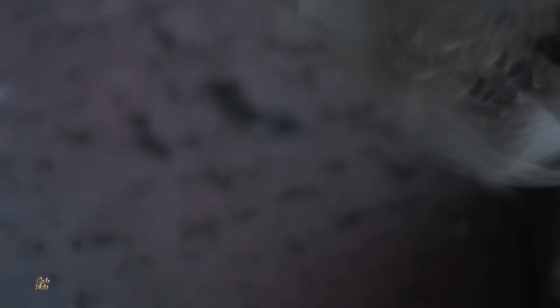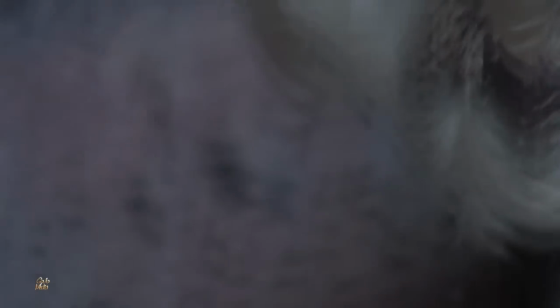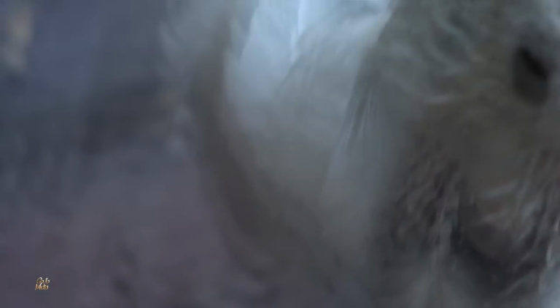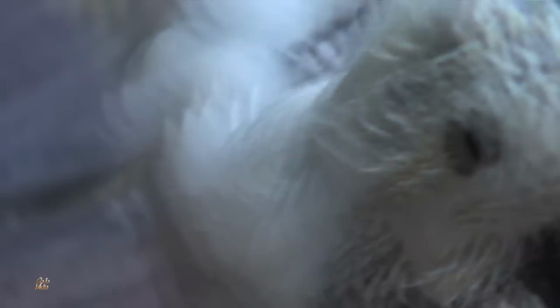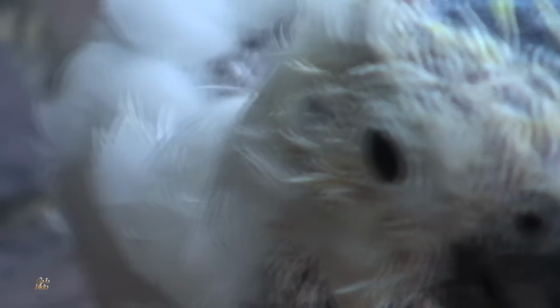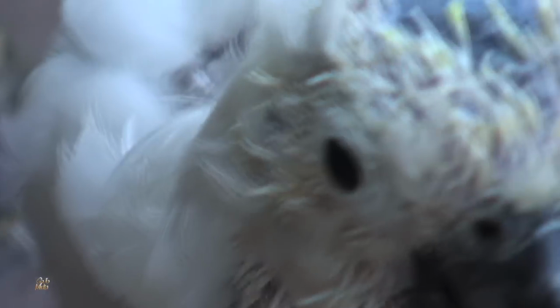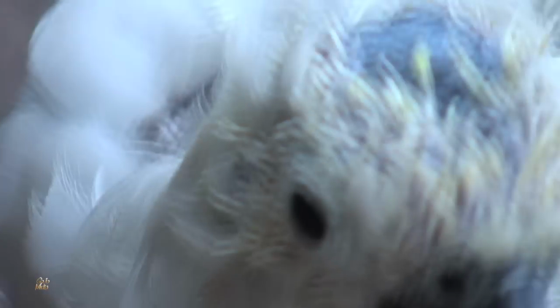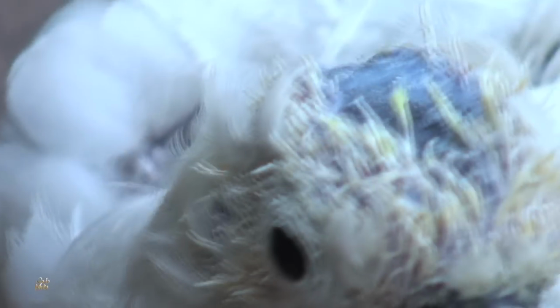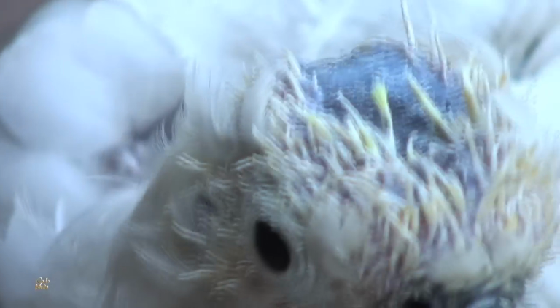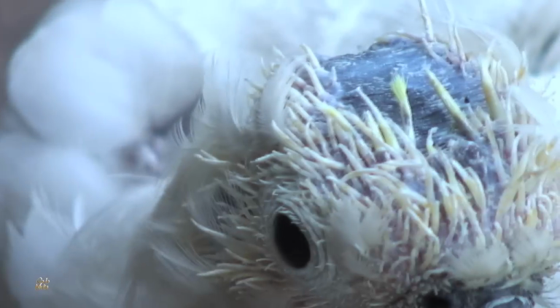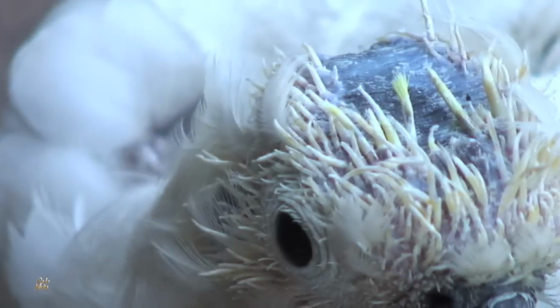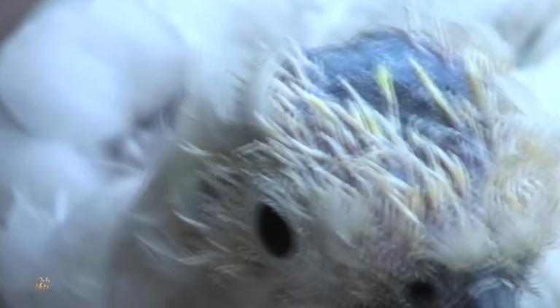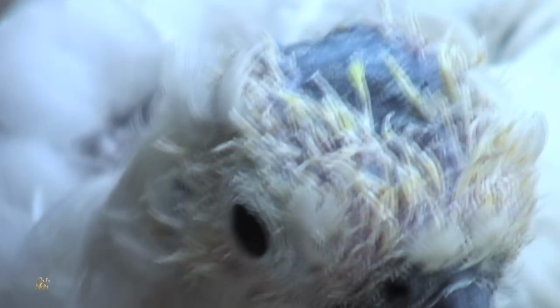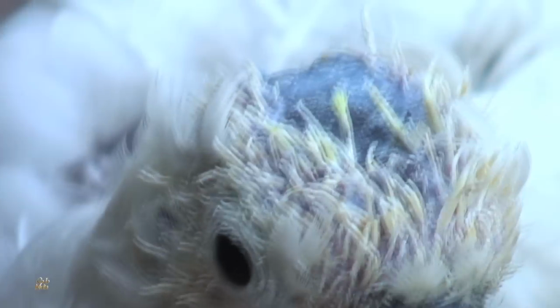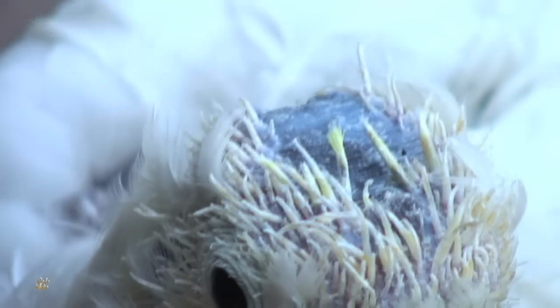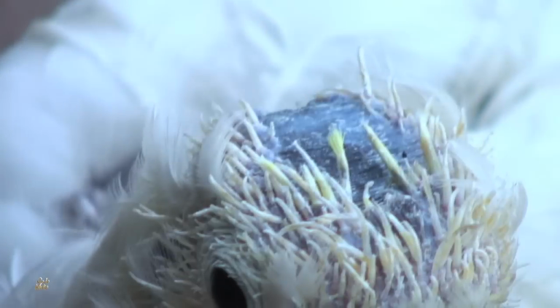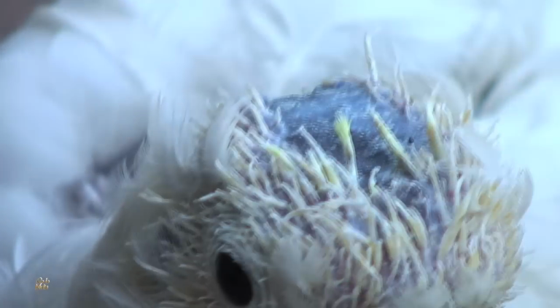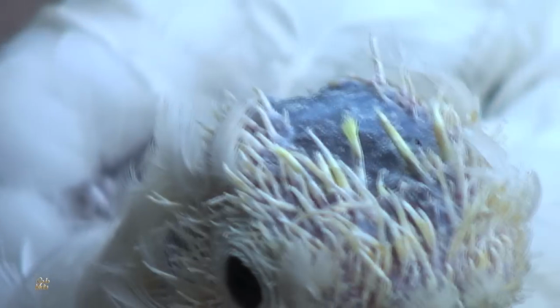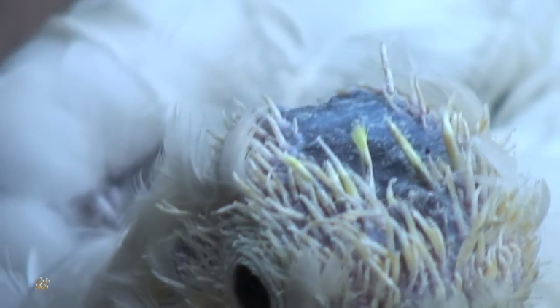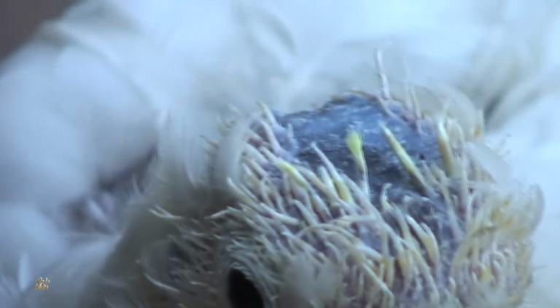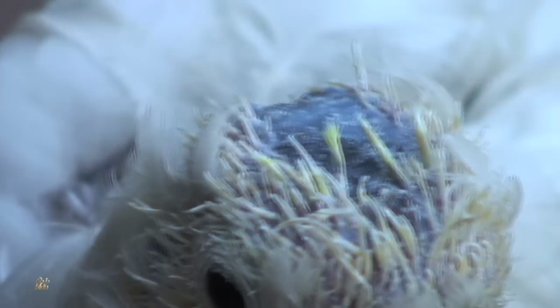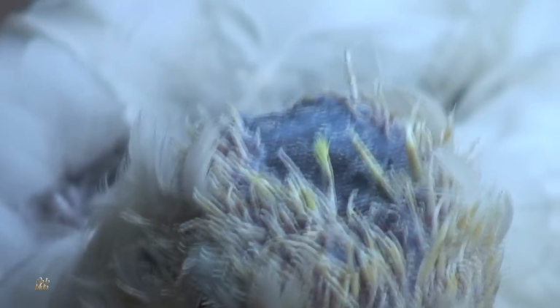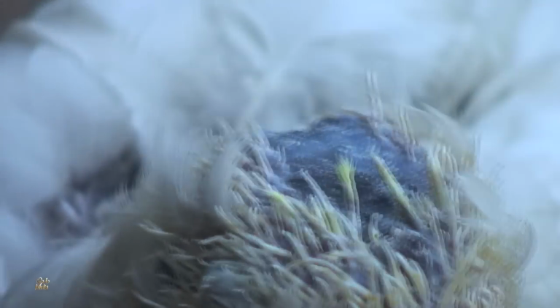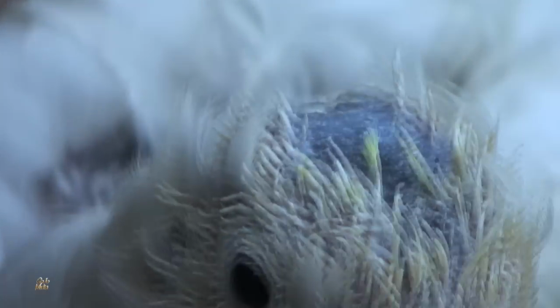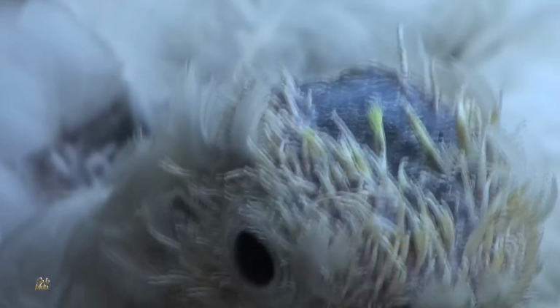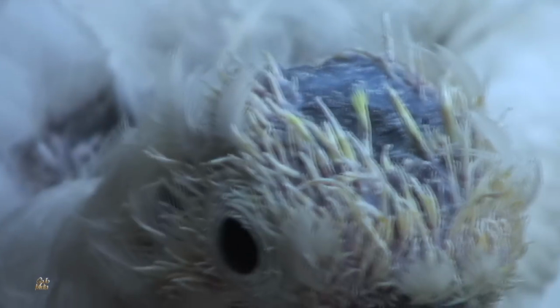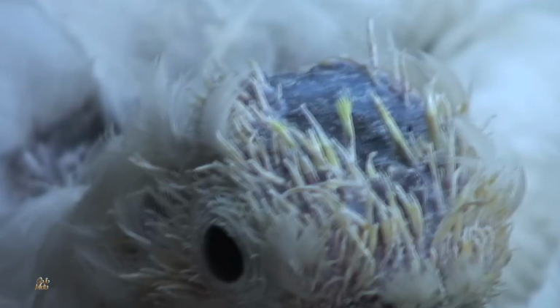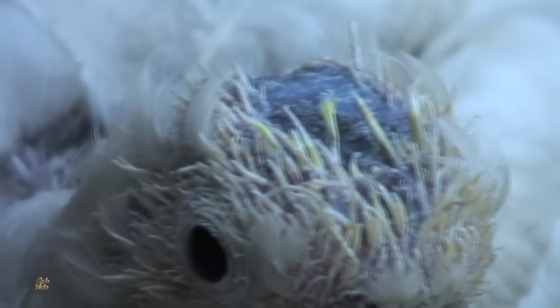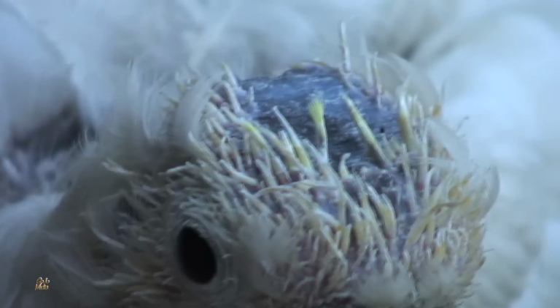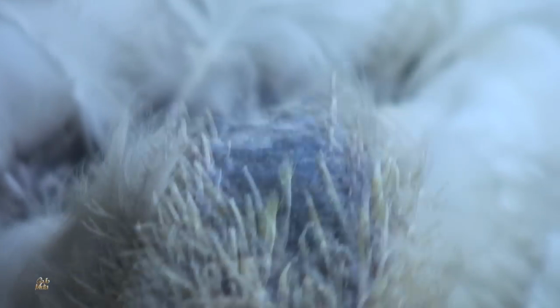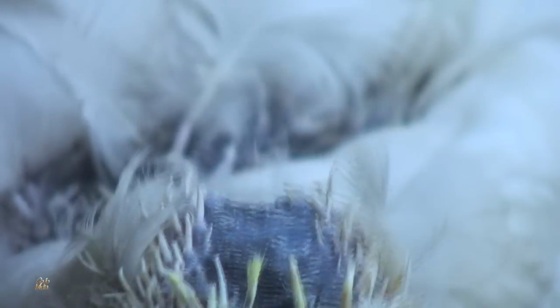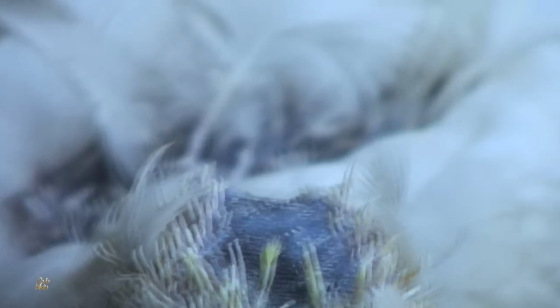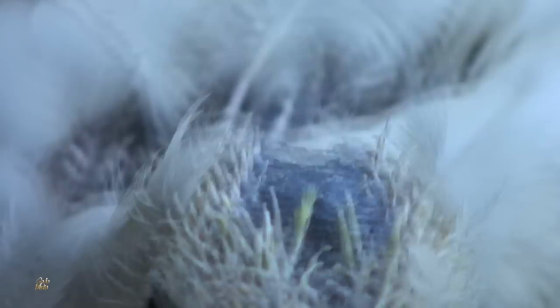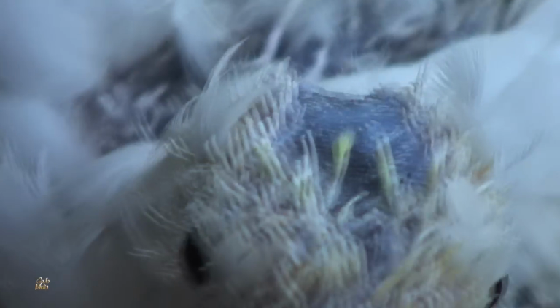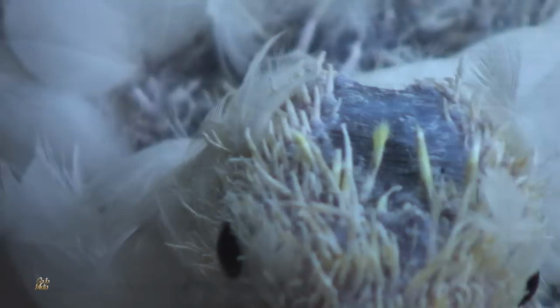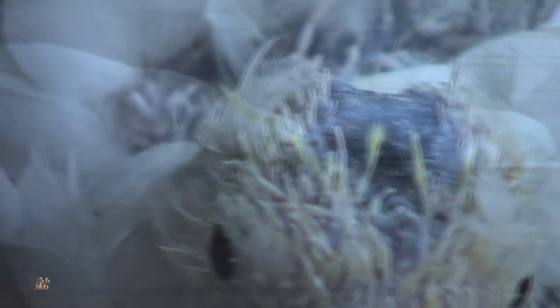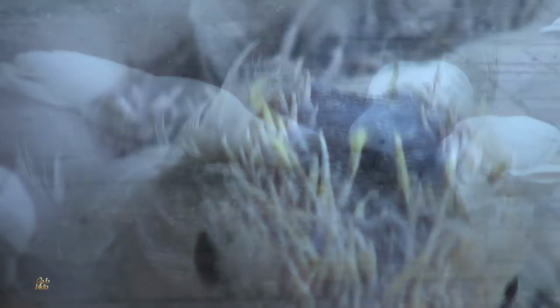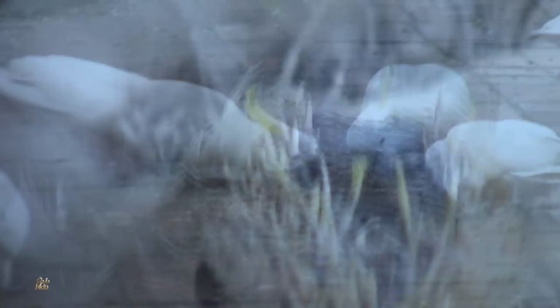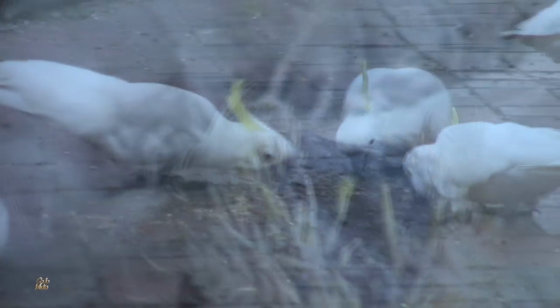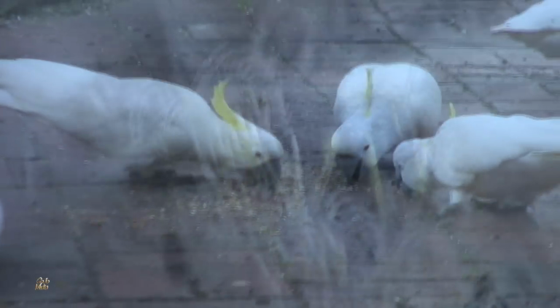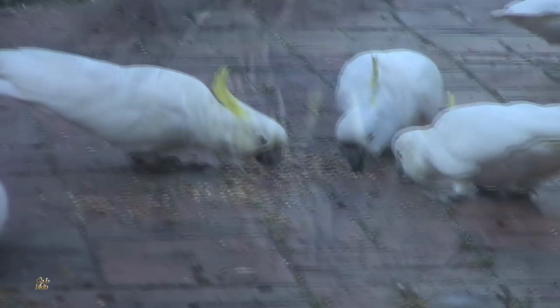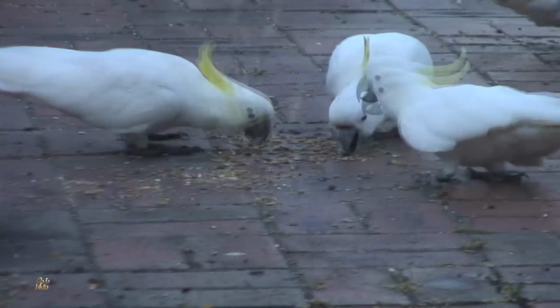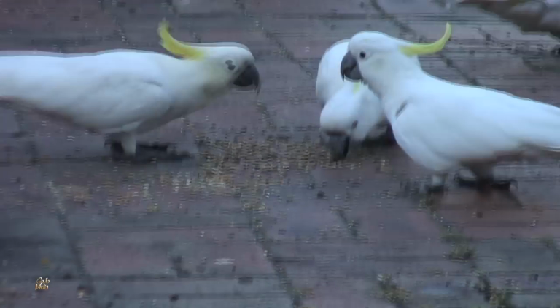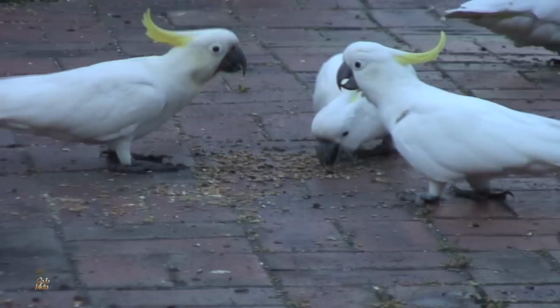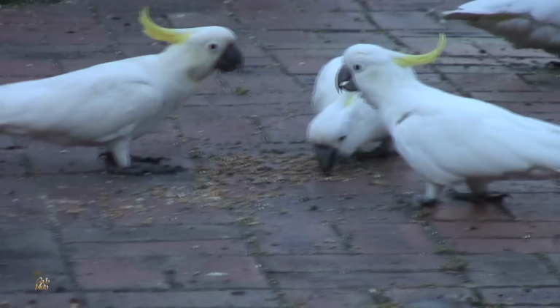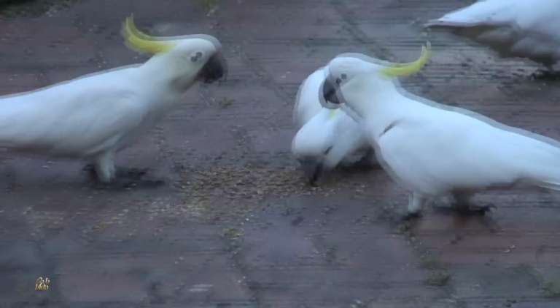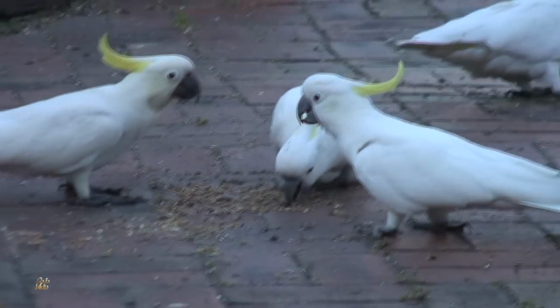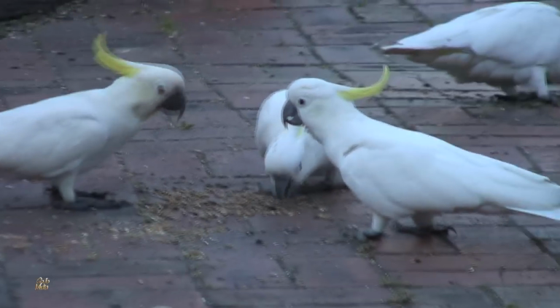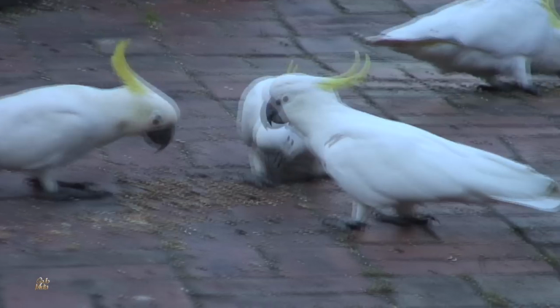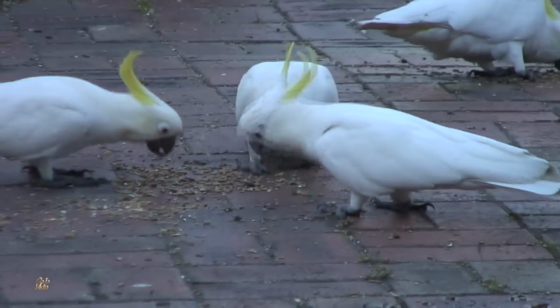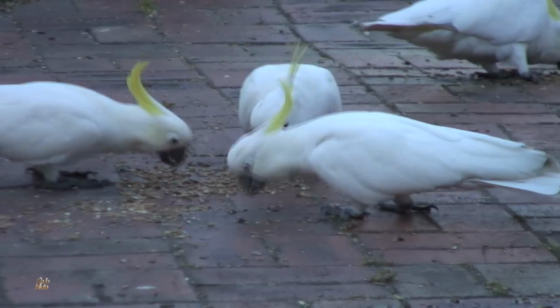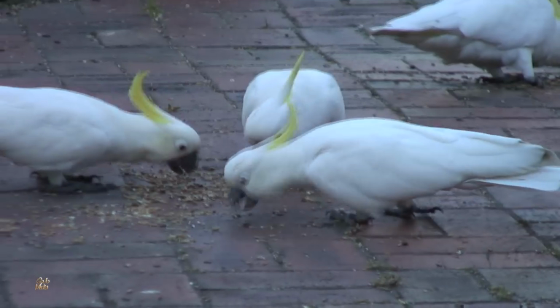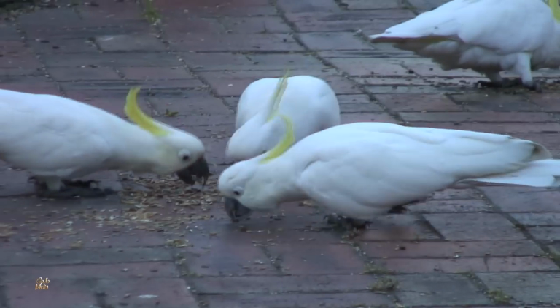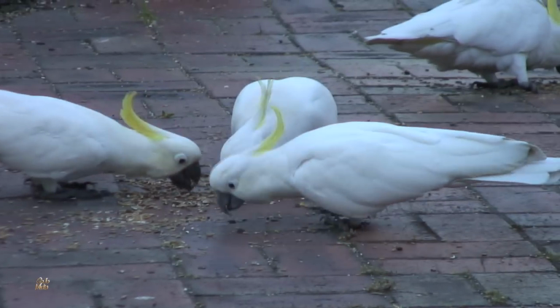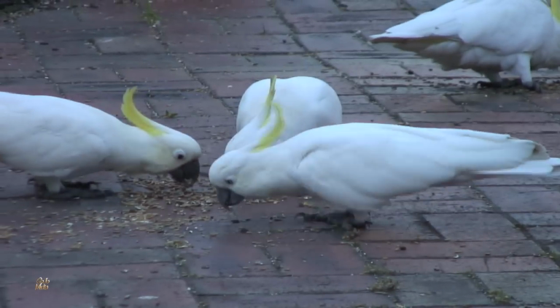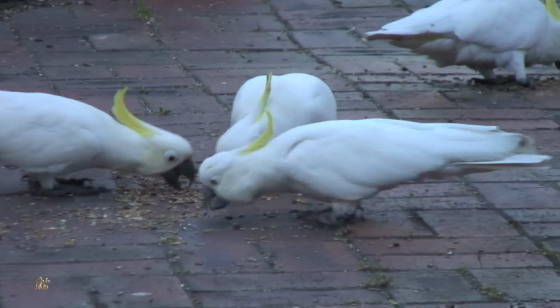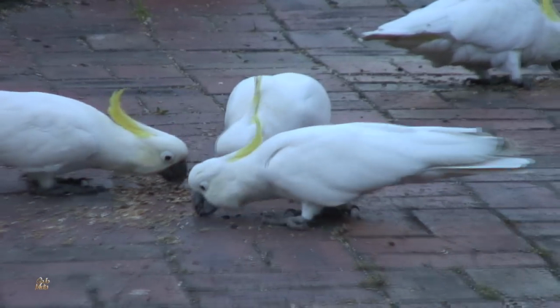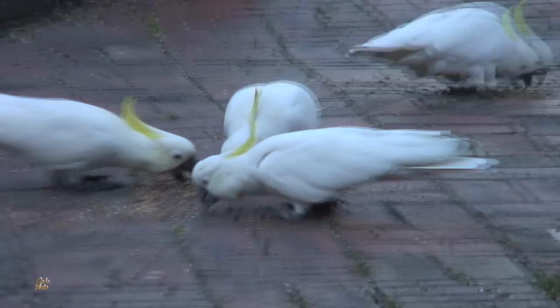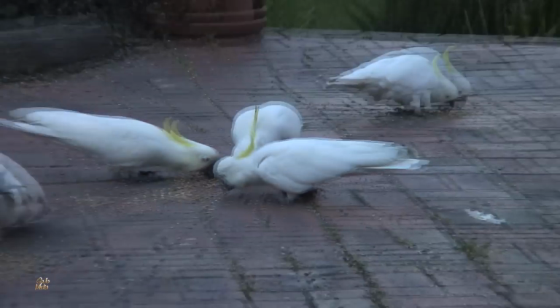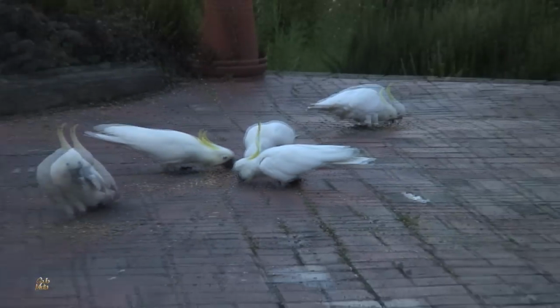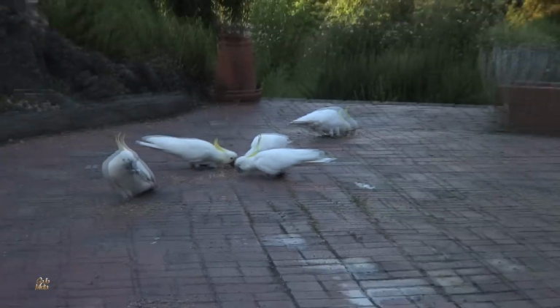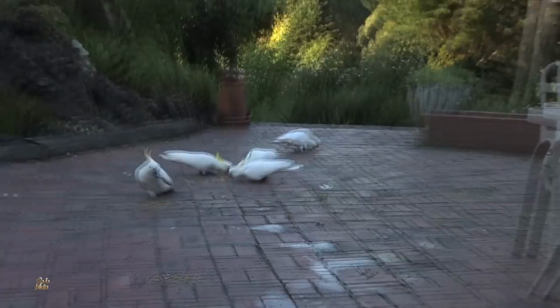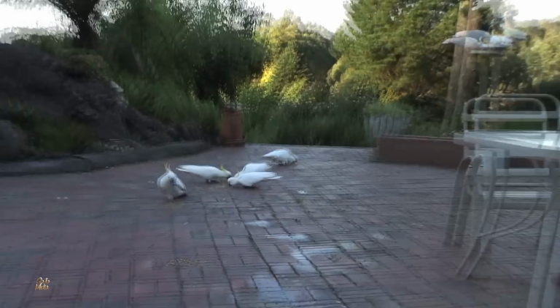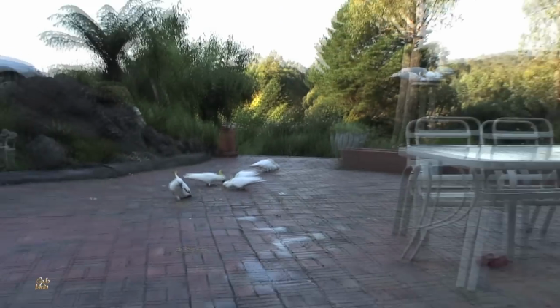He's in a sulphur-crested cockatoo family, and they don't like foreigners.